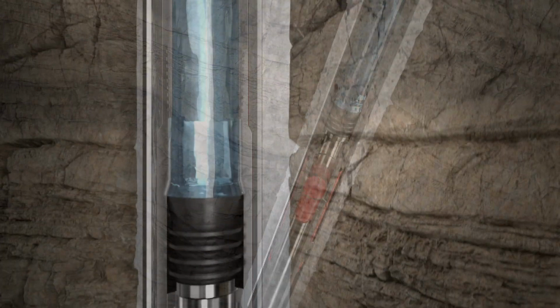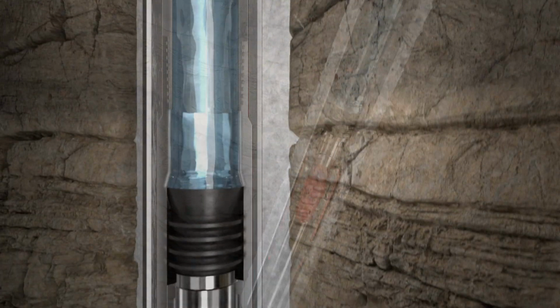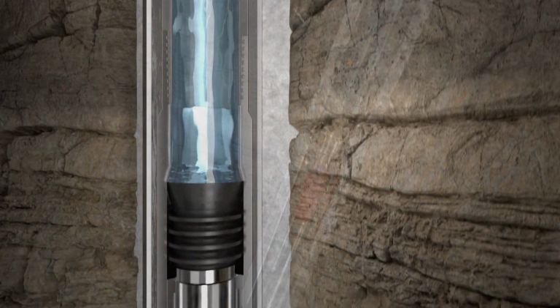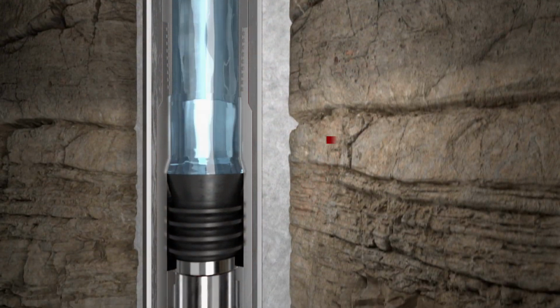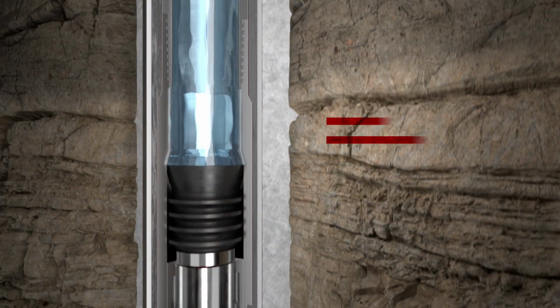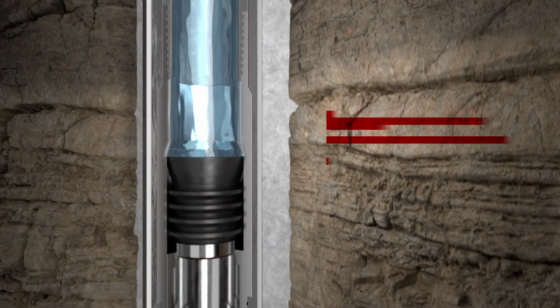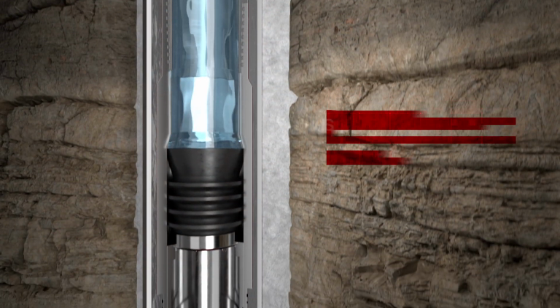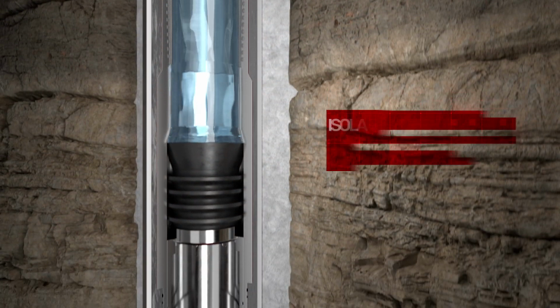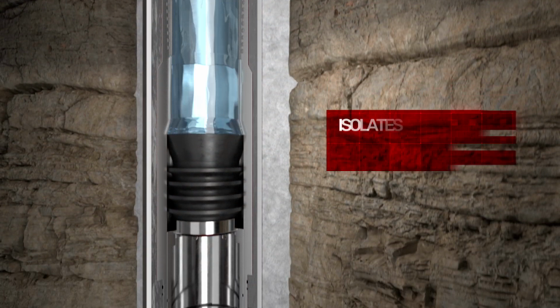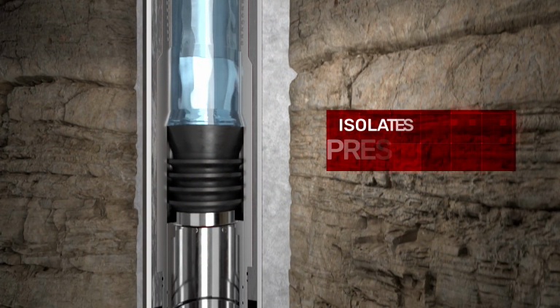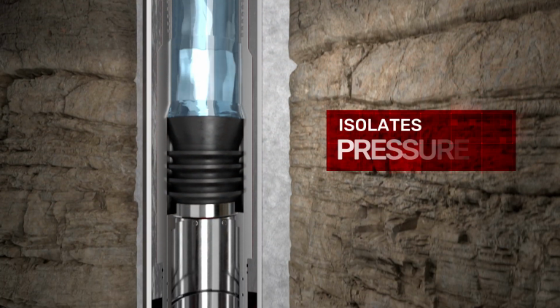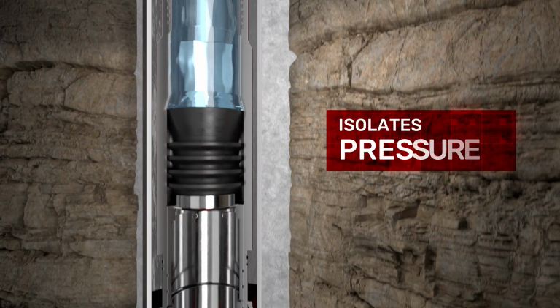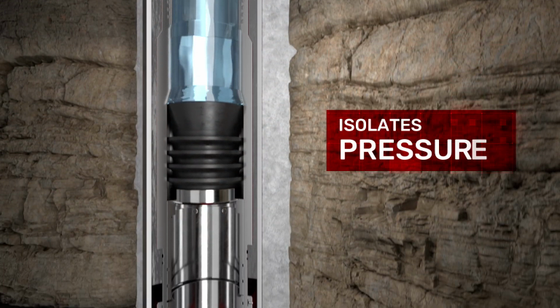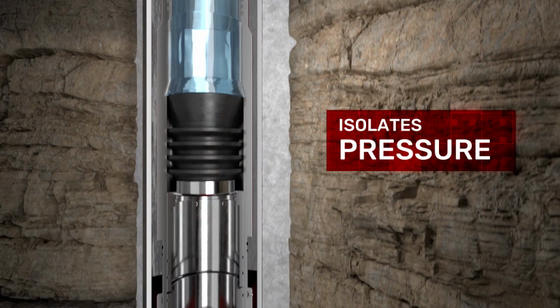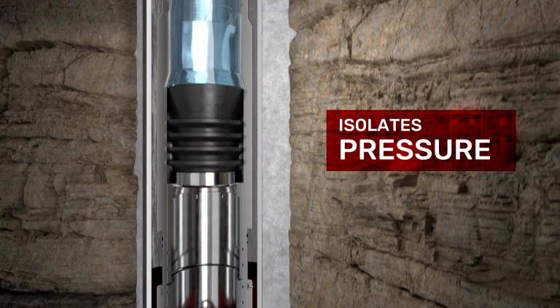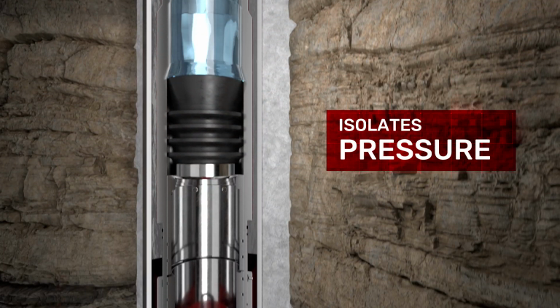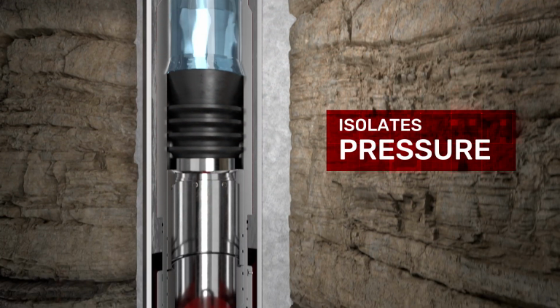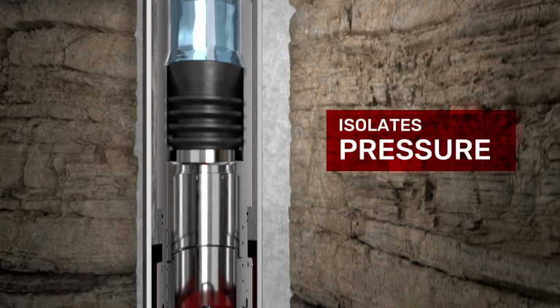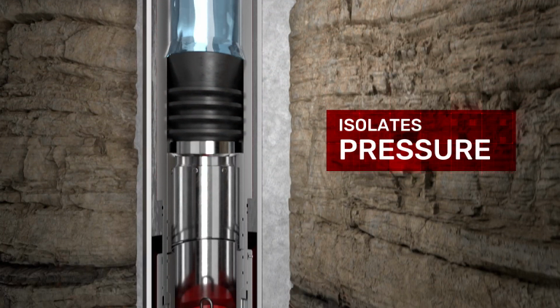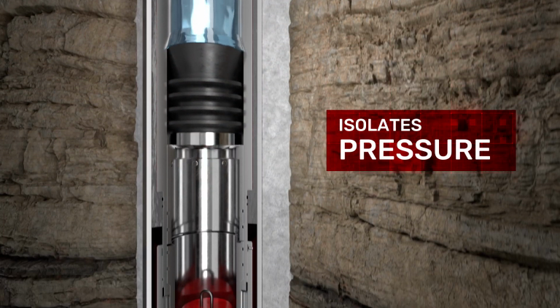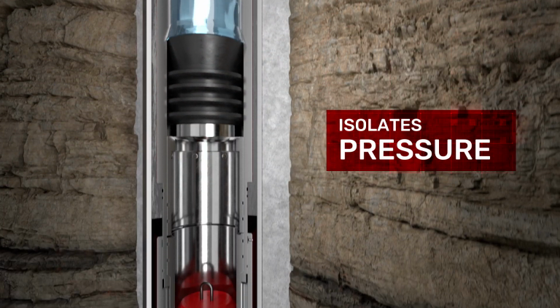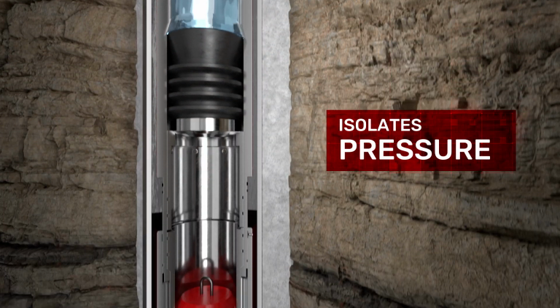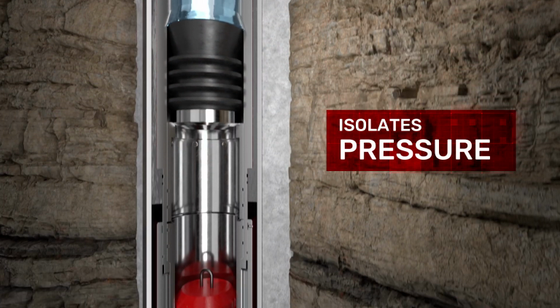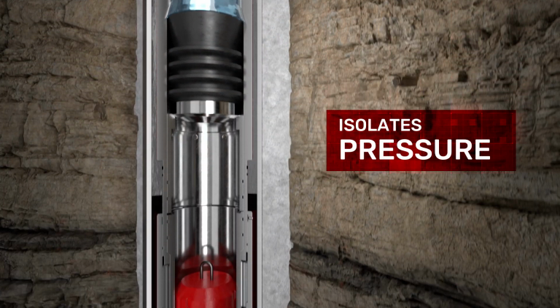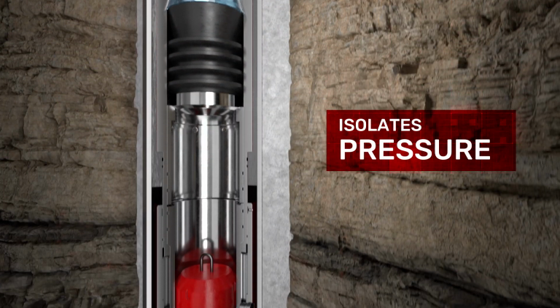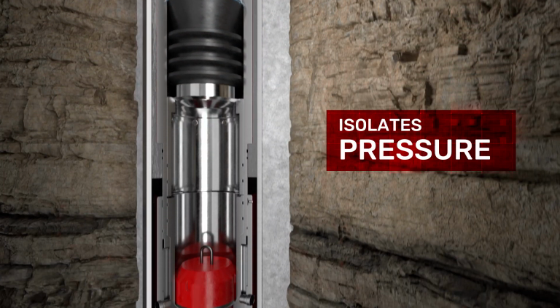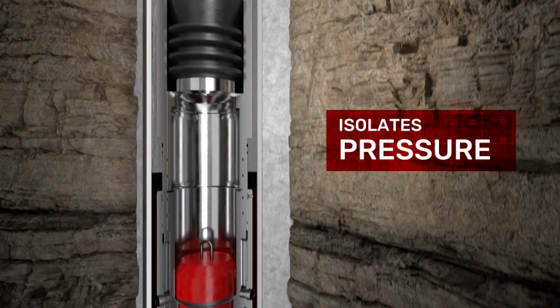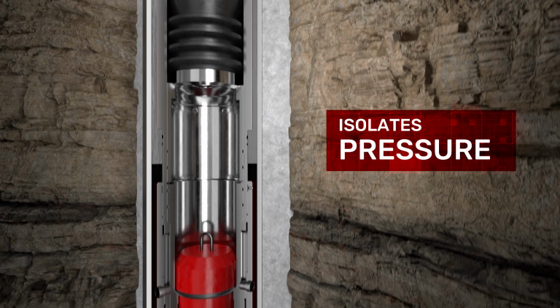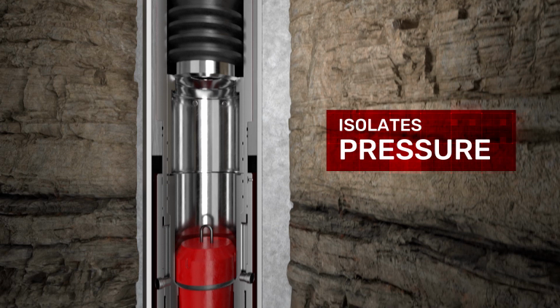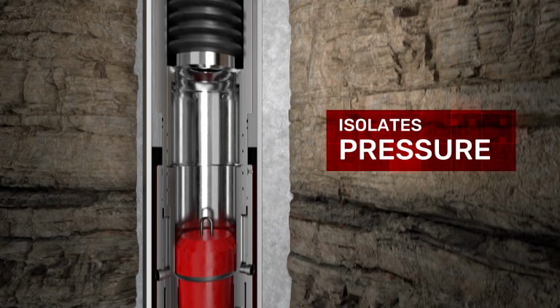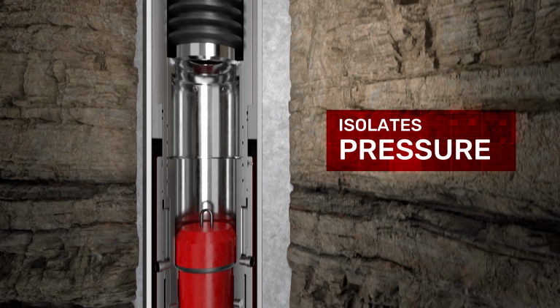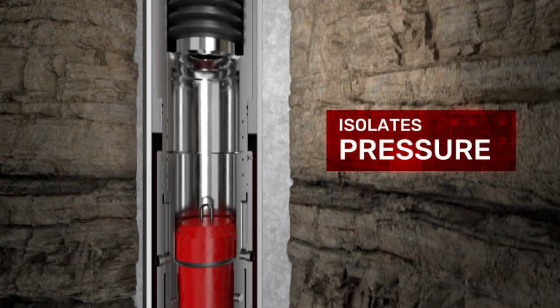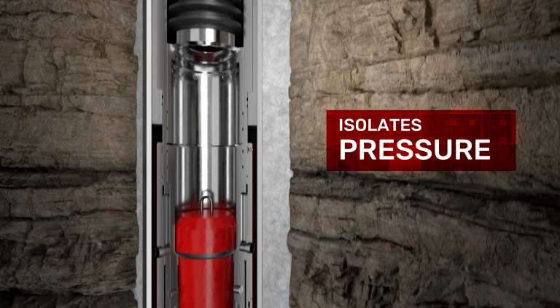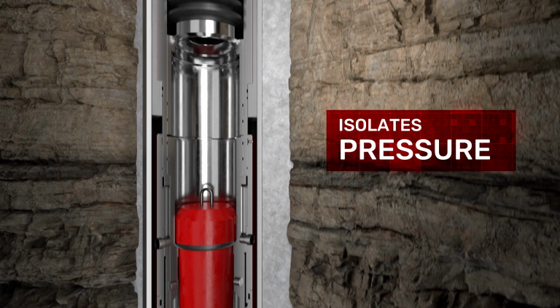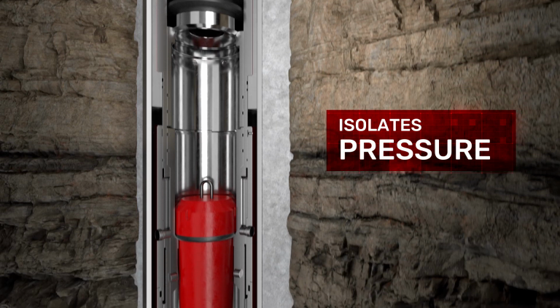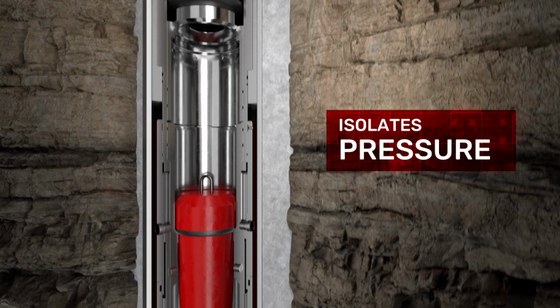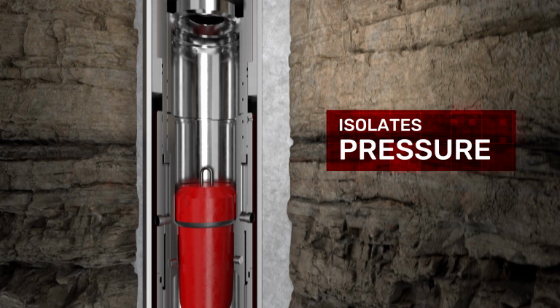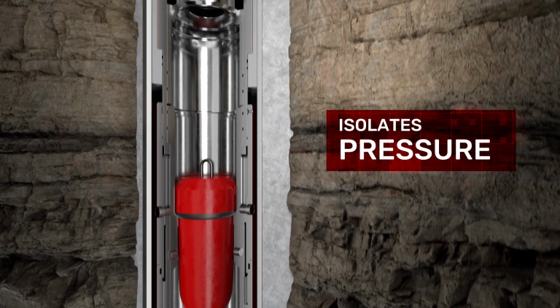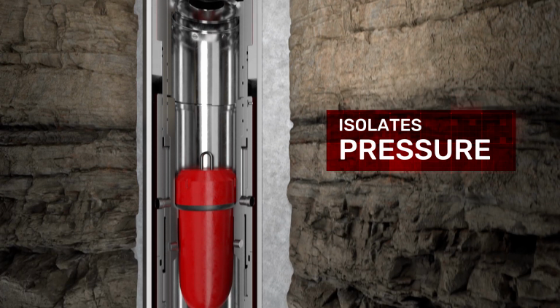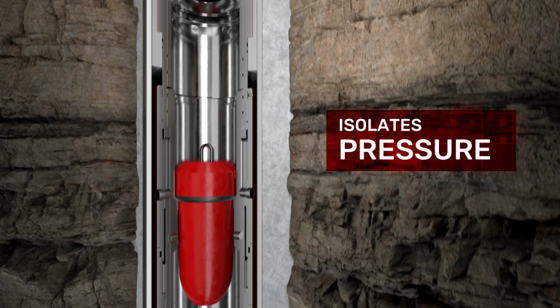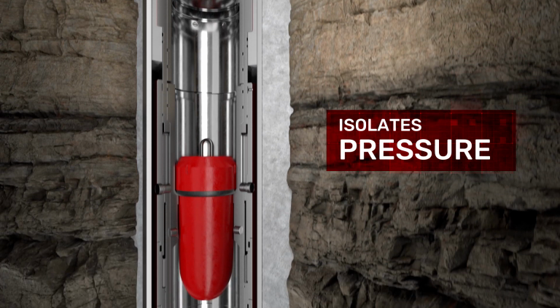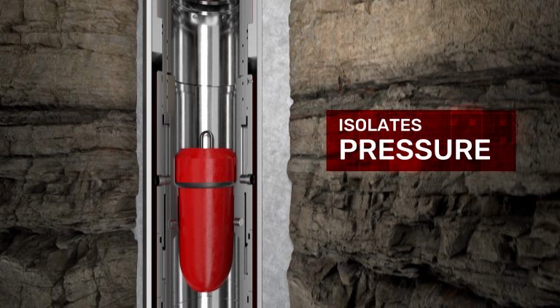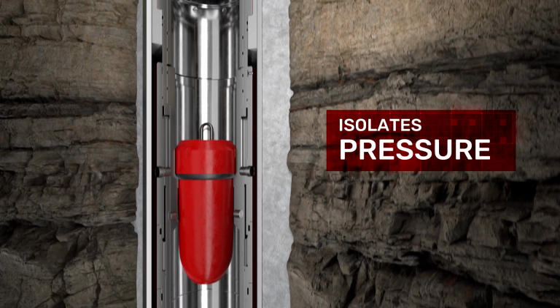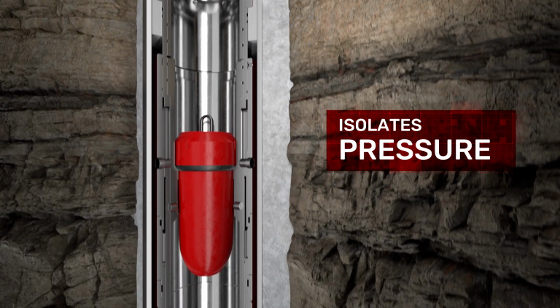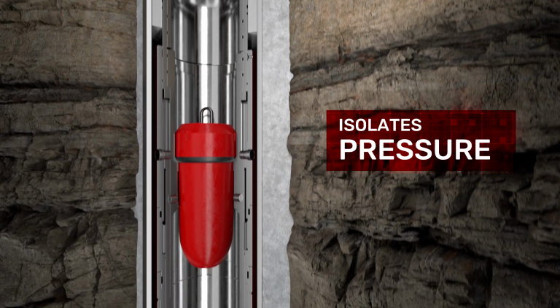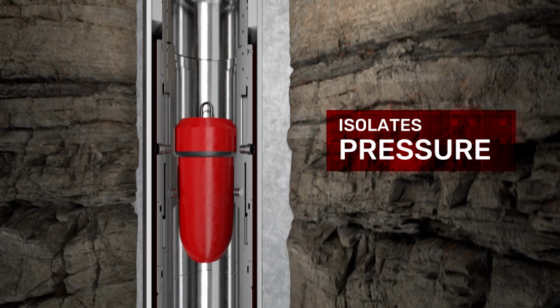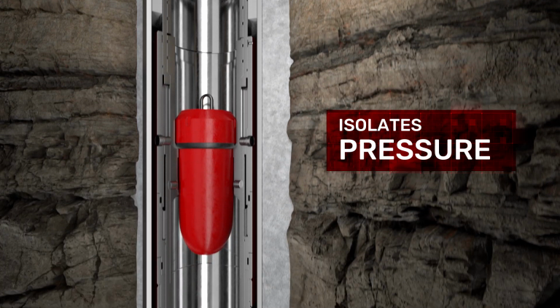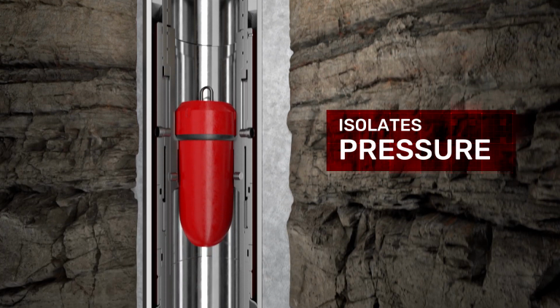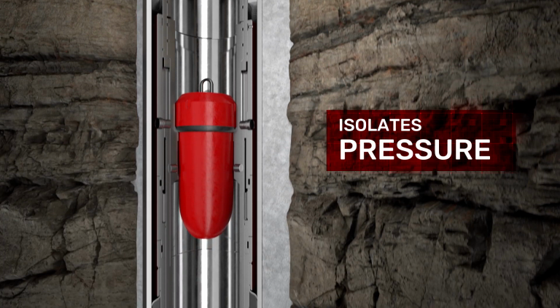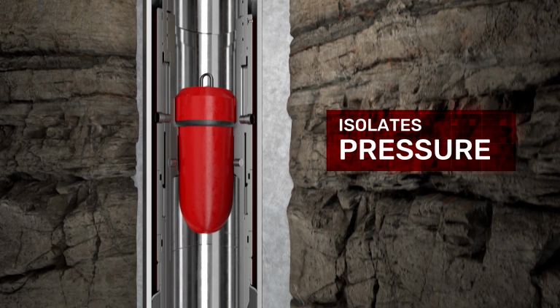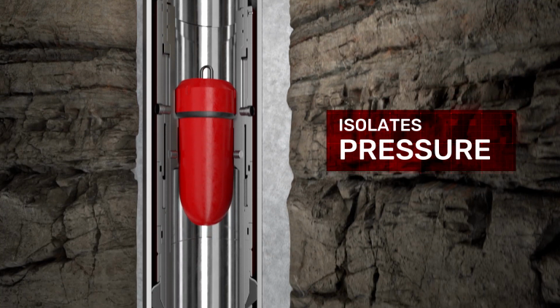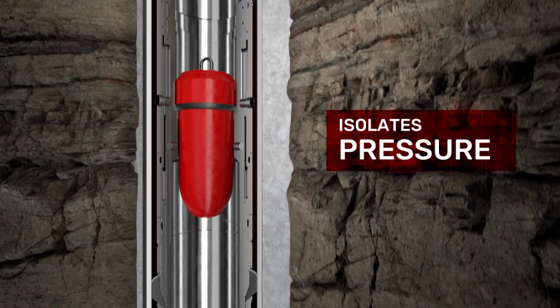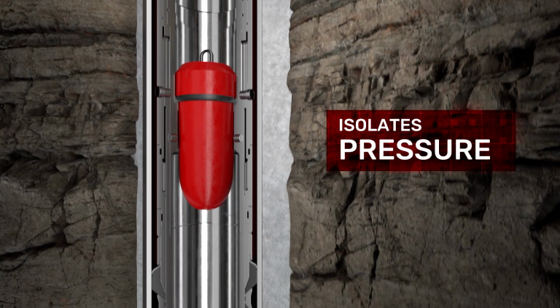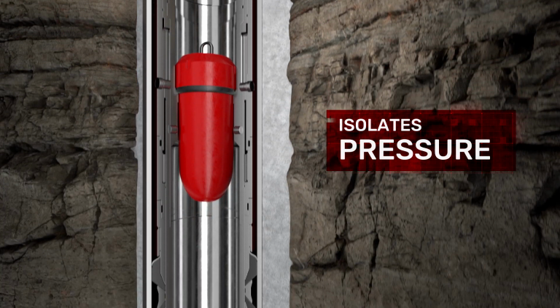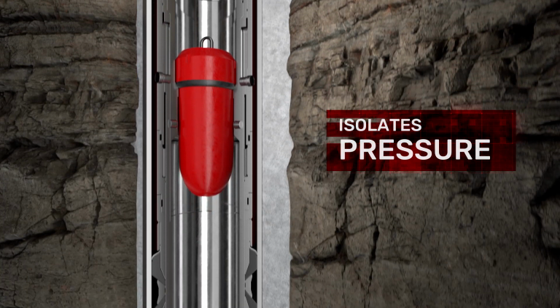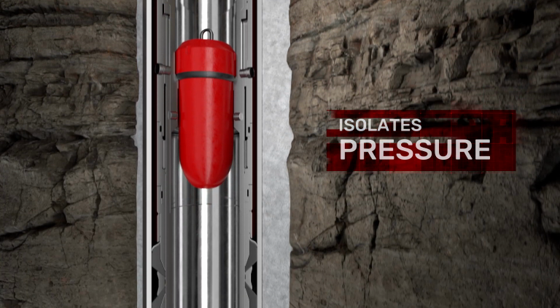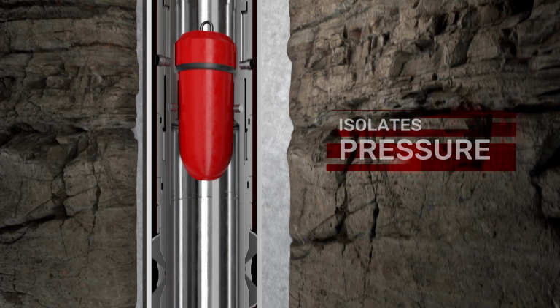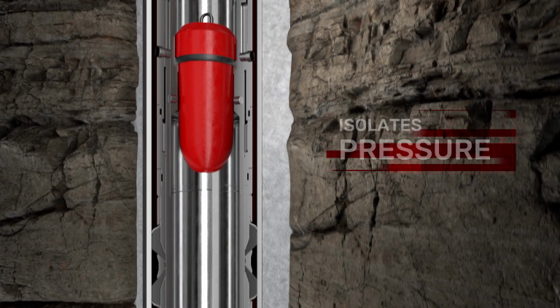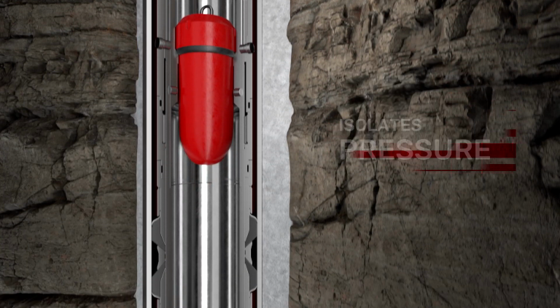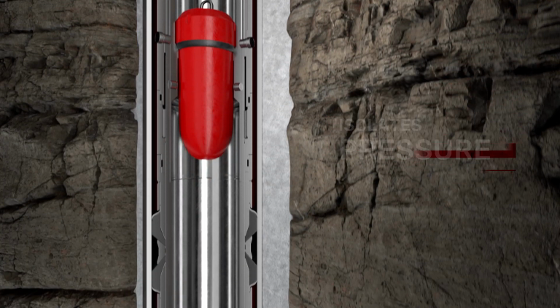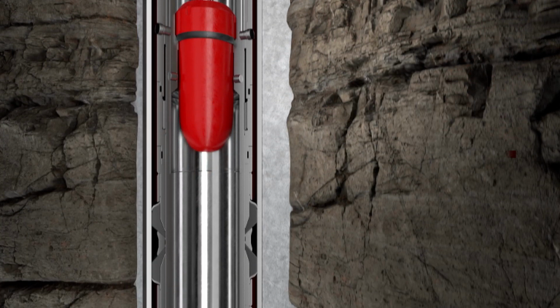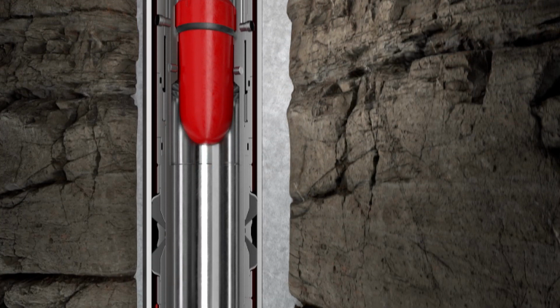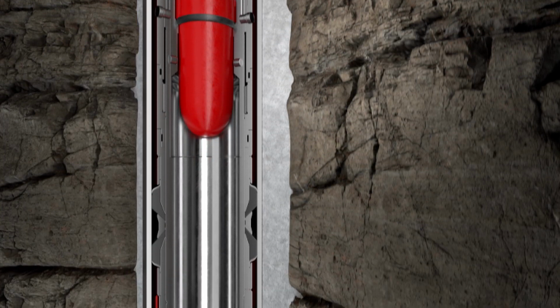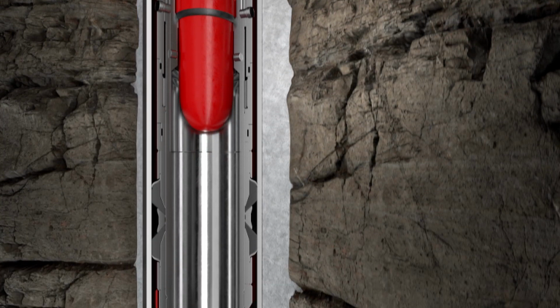OBEX Isoloc isolates pressure present in the annulus, allowing cement to set up without disturbance from below the Packer.